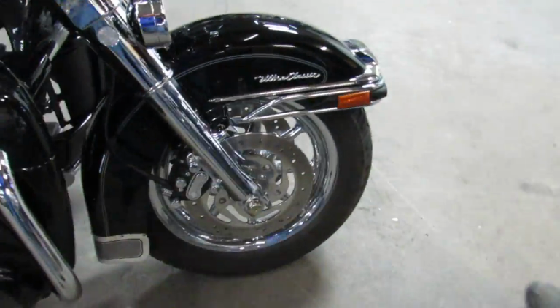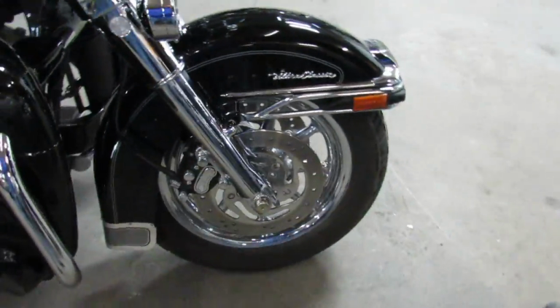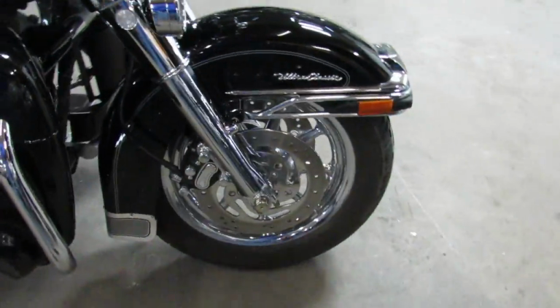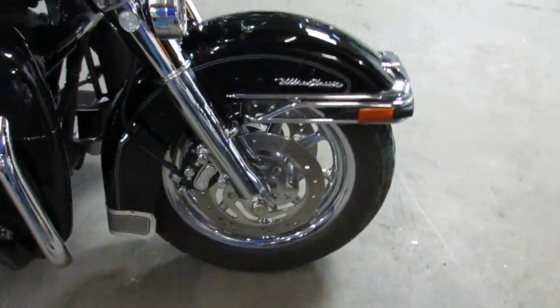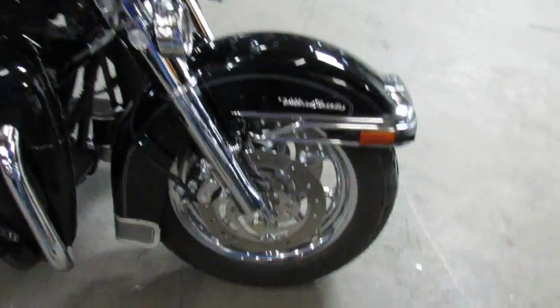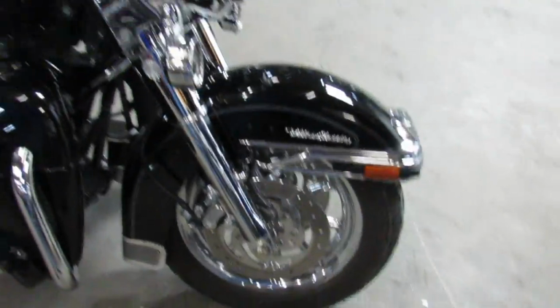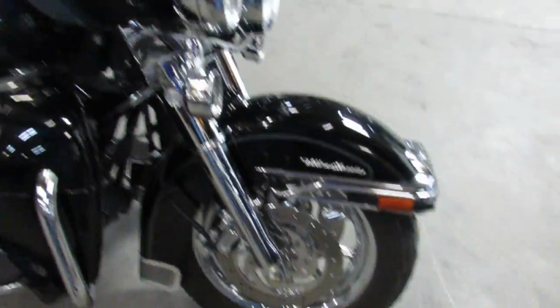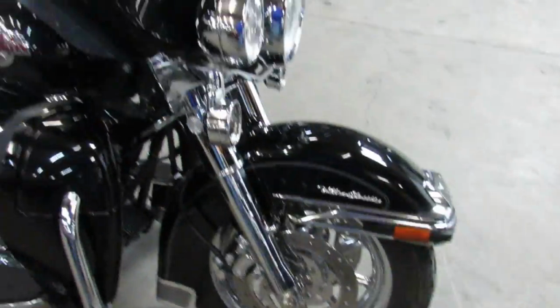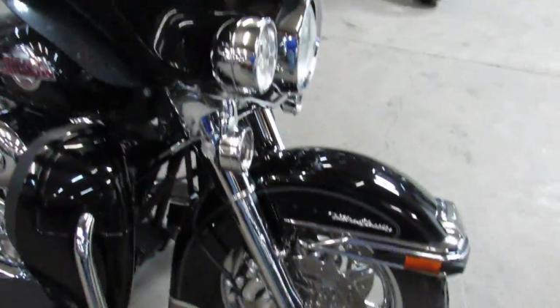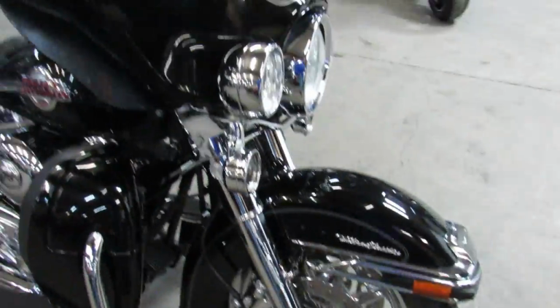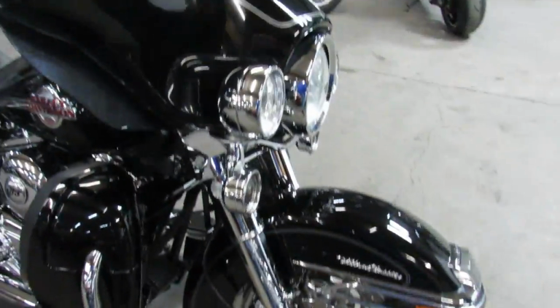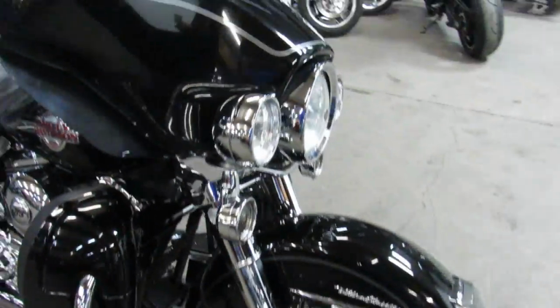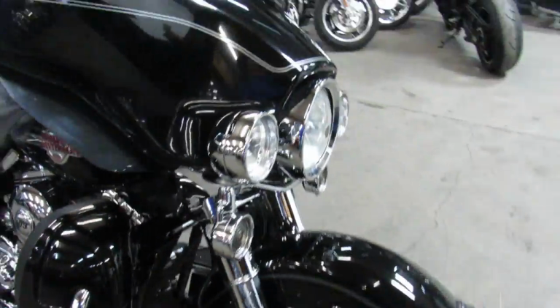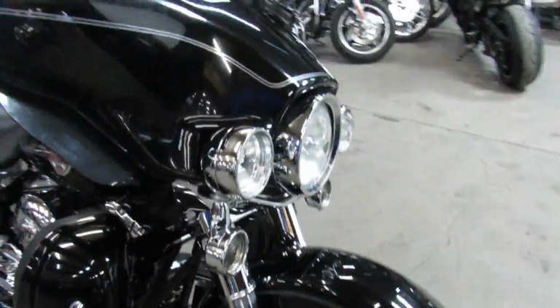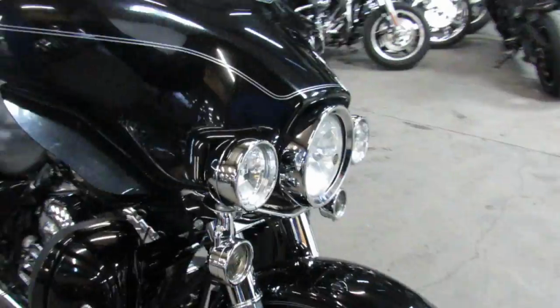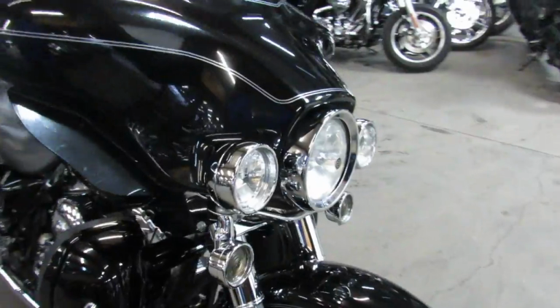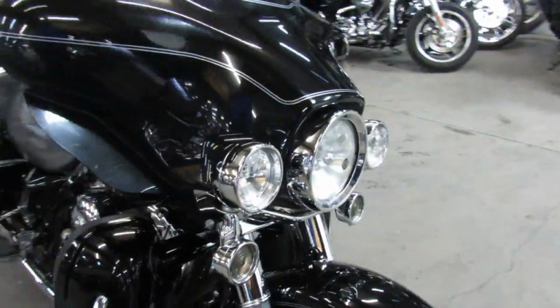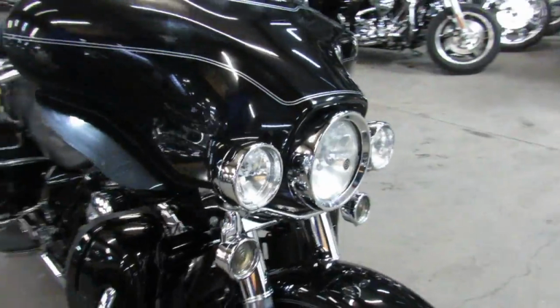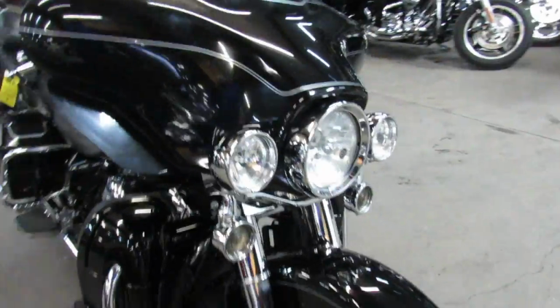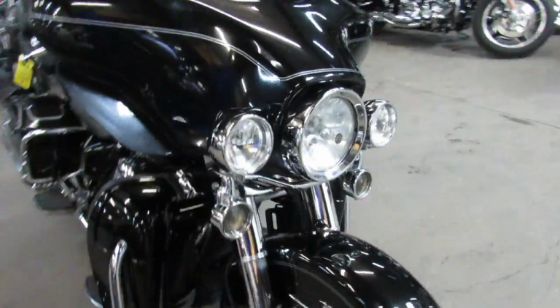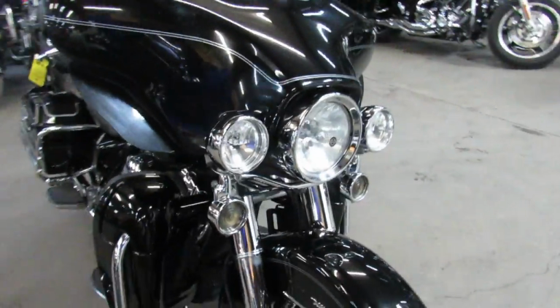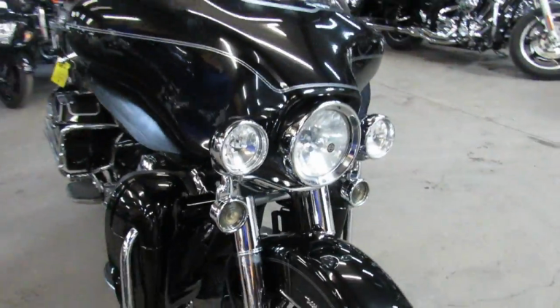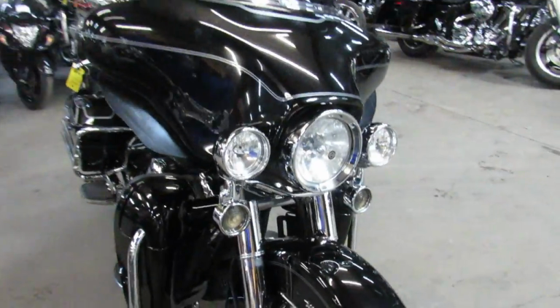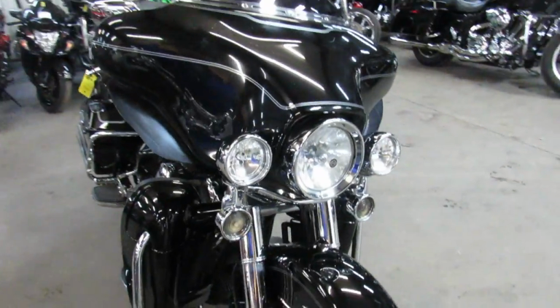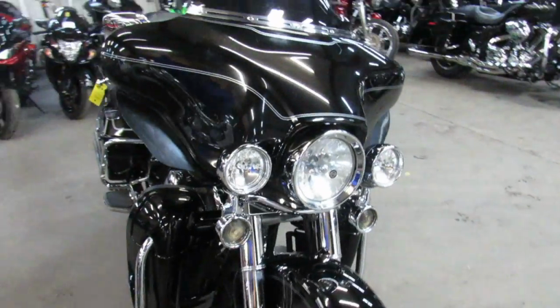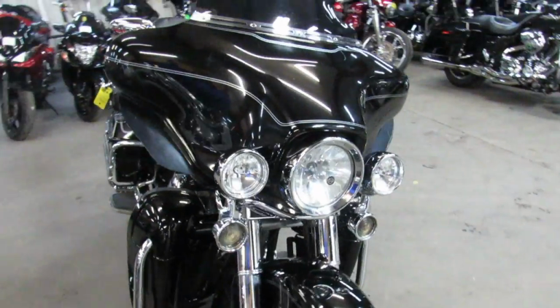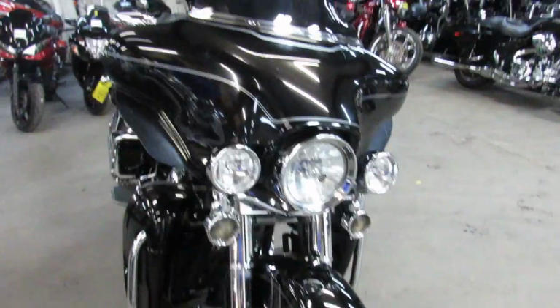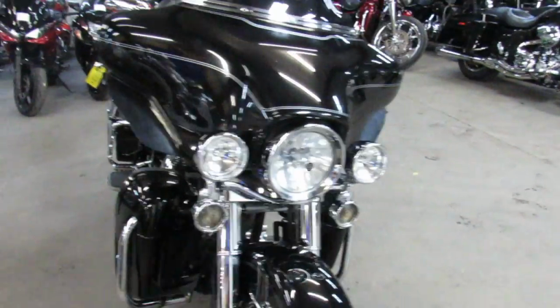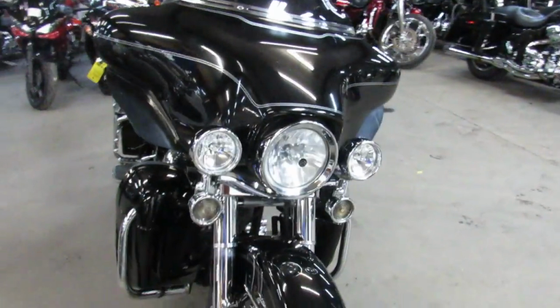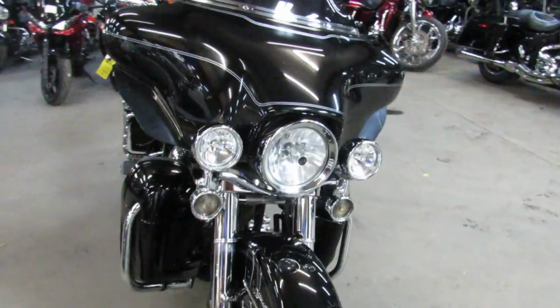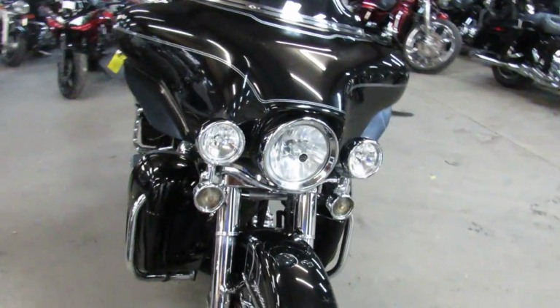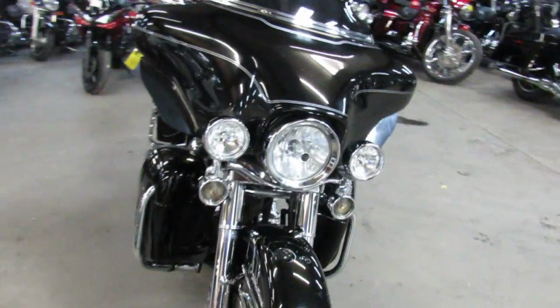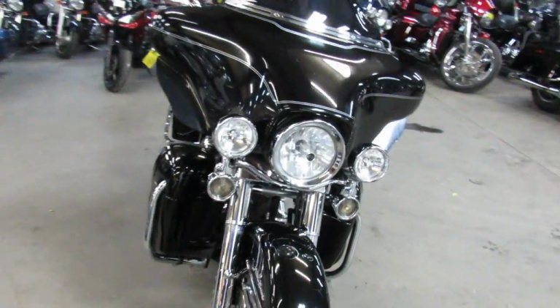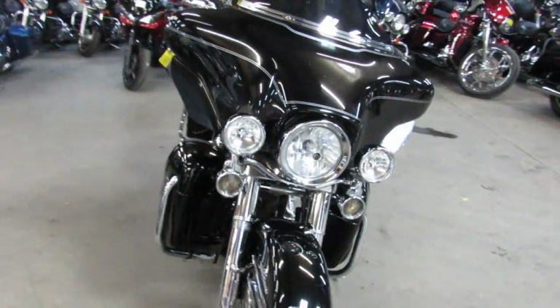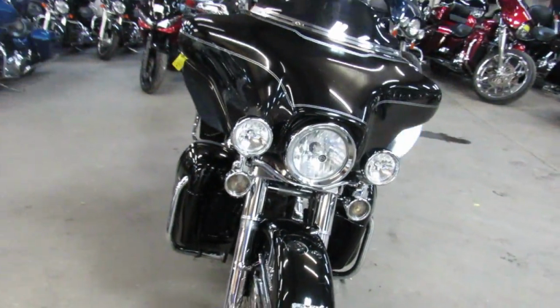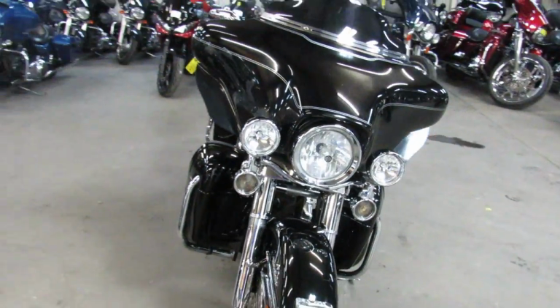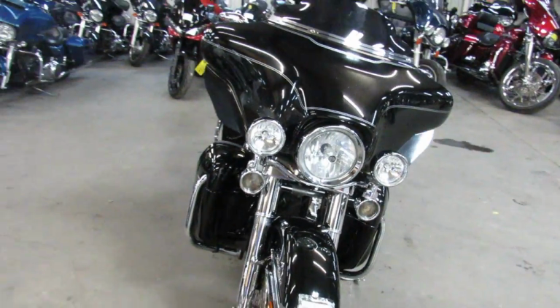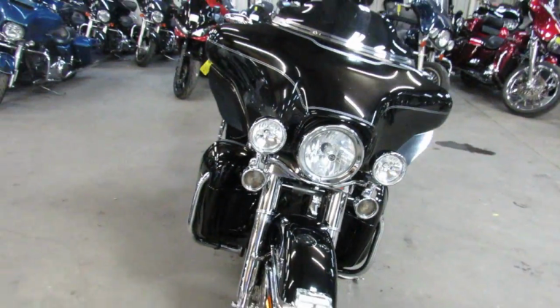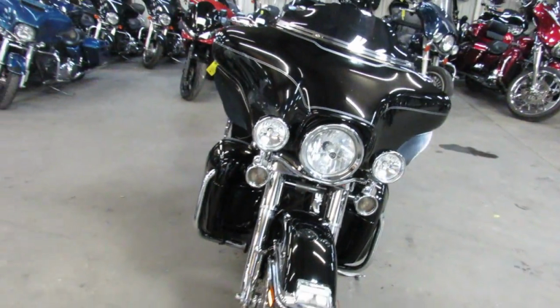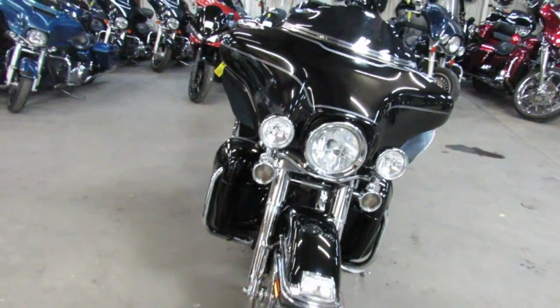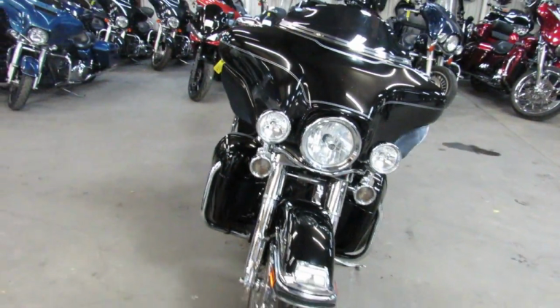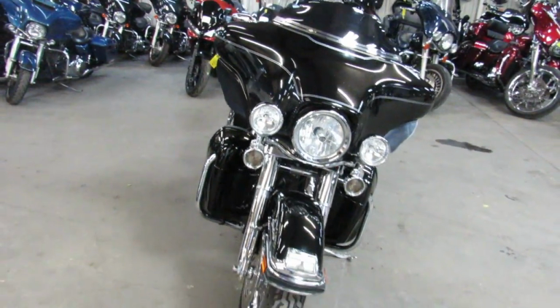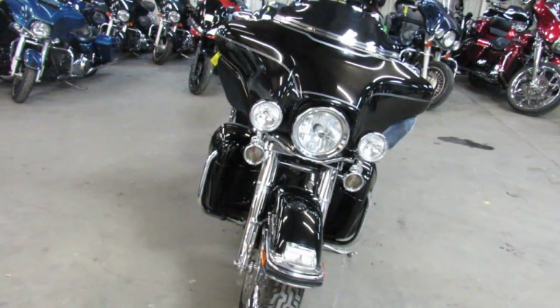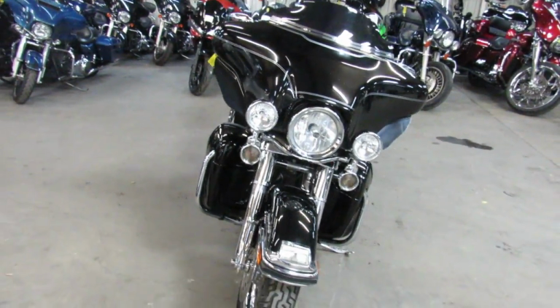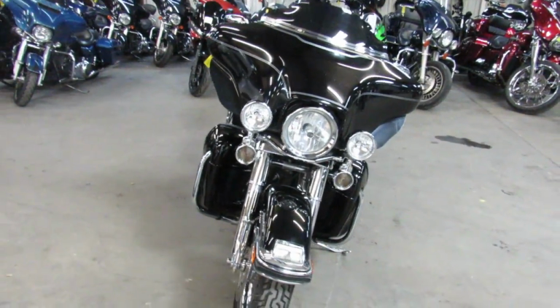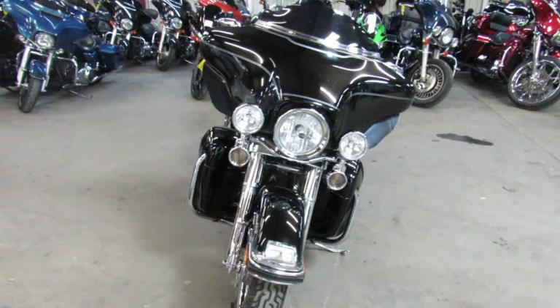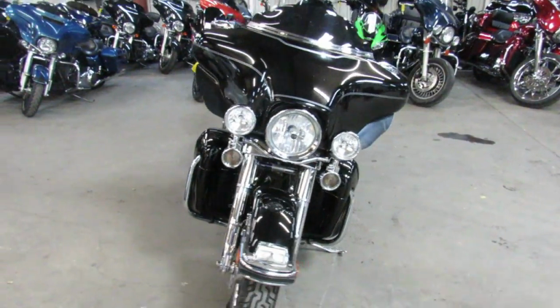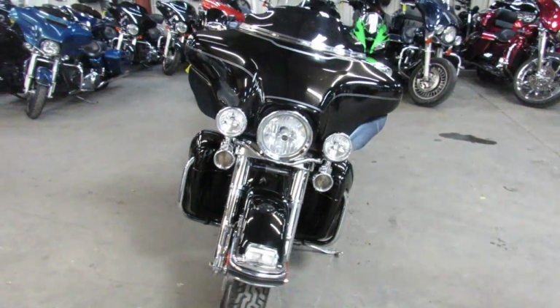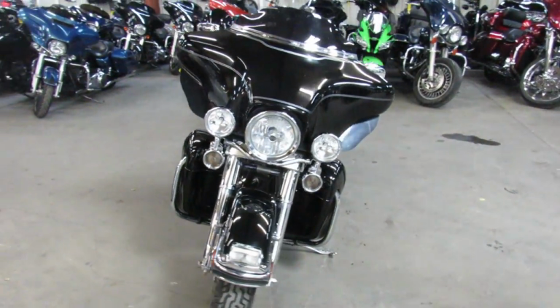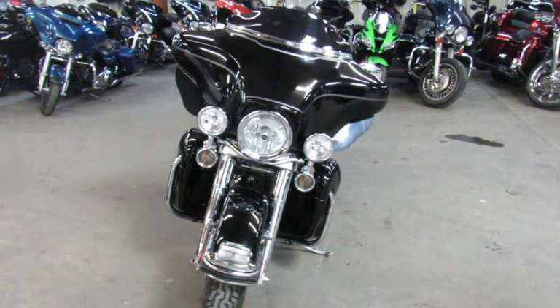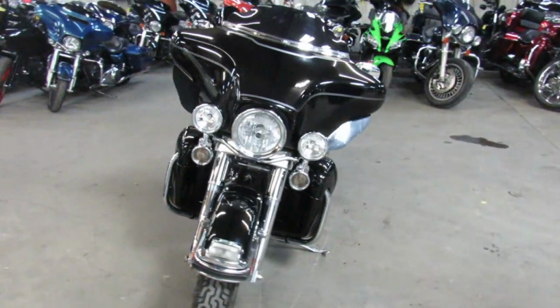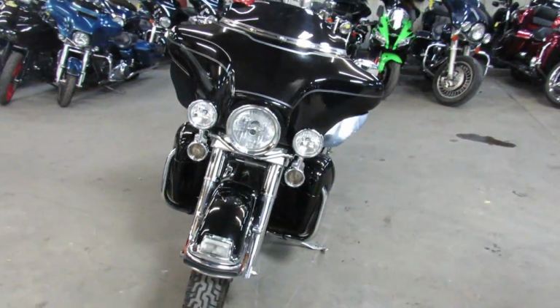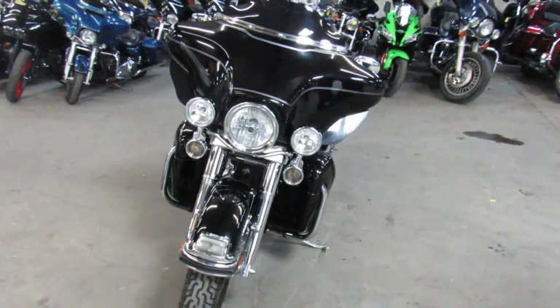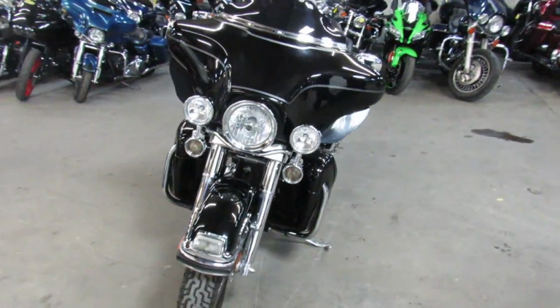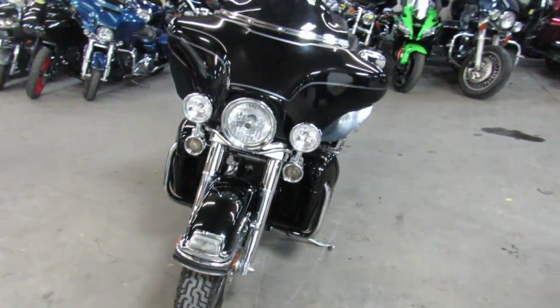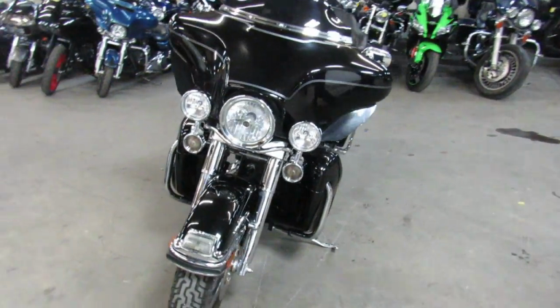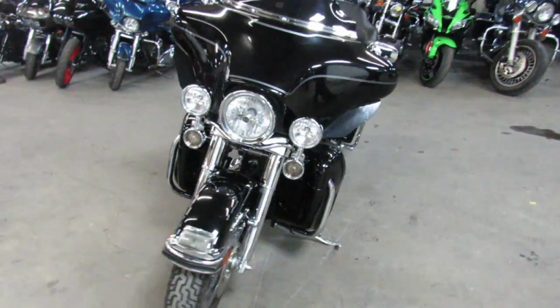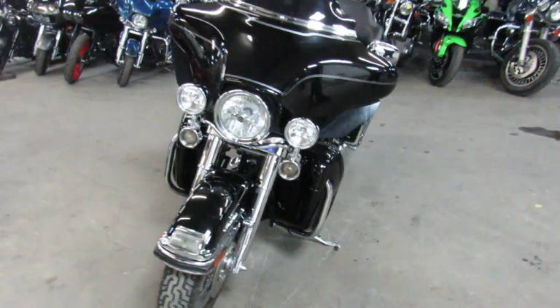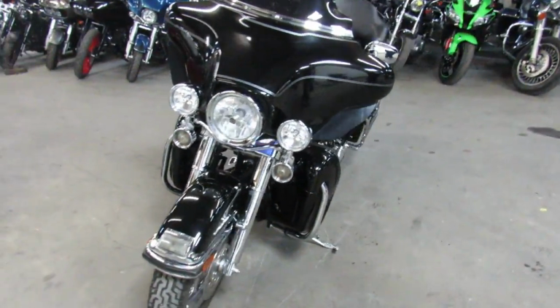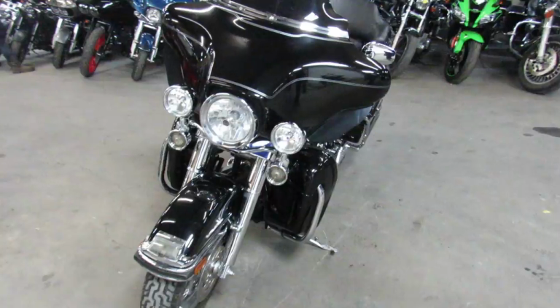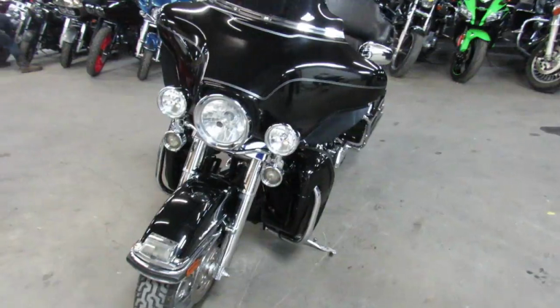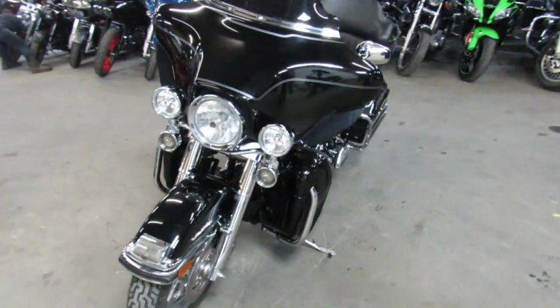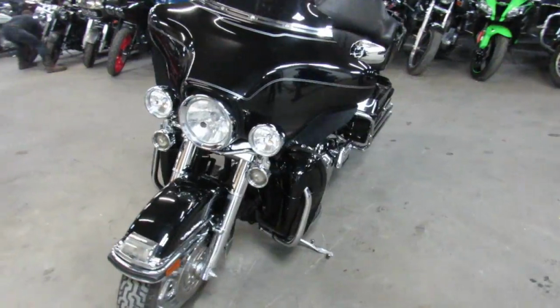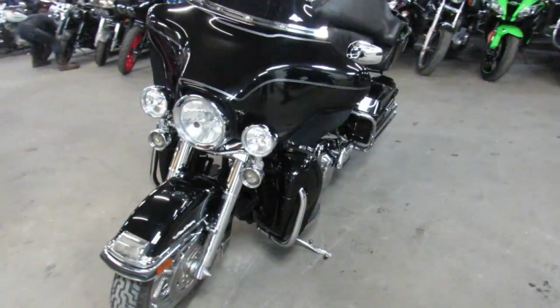One sharp Ultra Classic, just serviced here at the dealership, inspected, all the fluids have been changed. This one is ready to ride home.